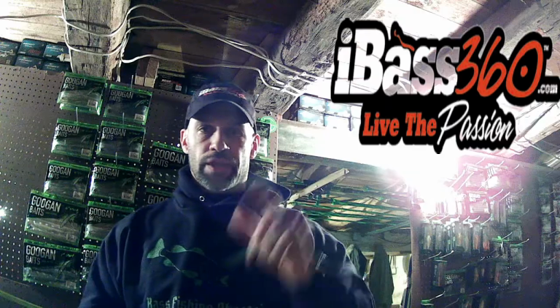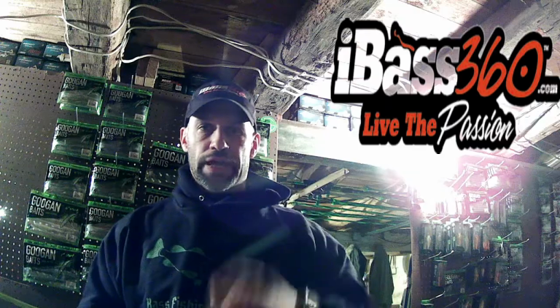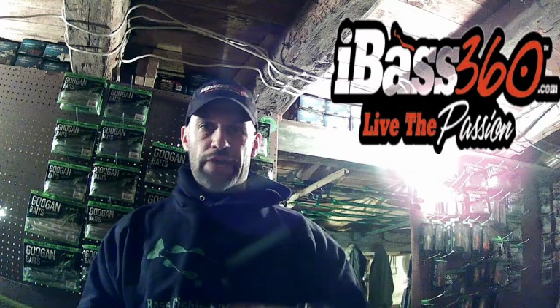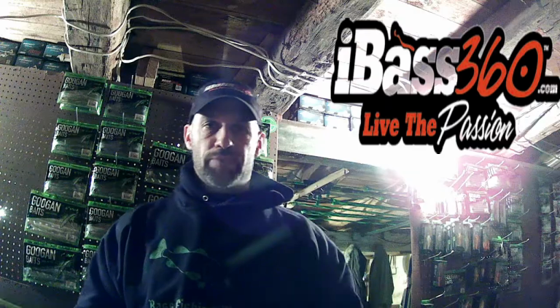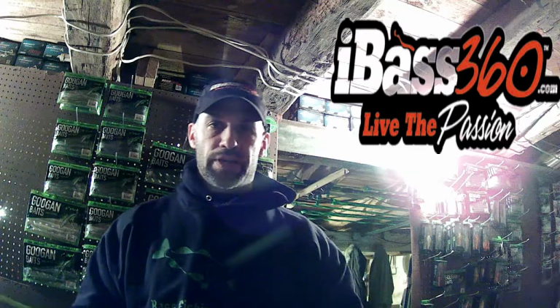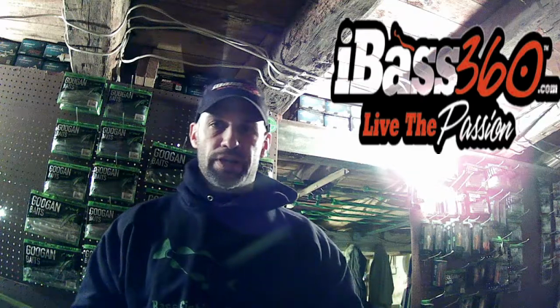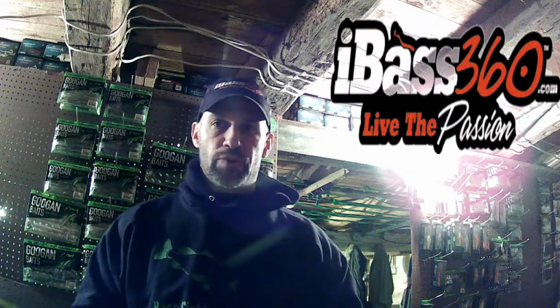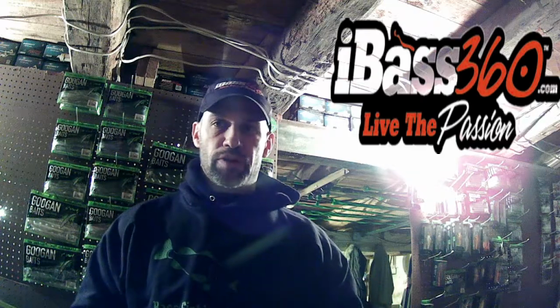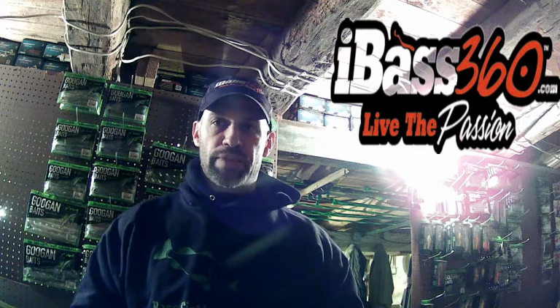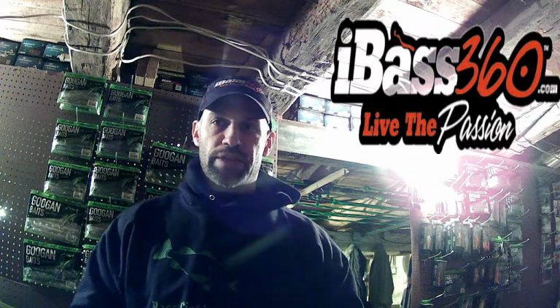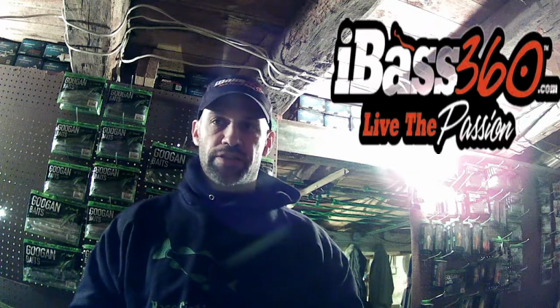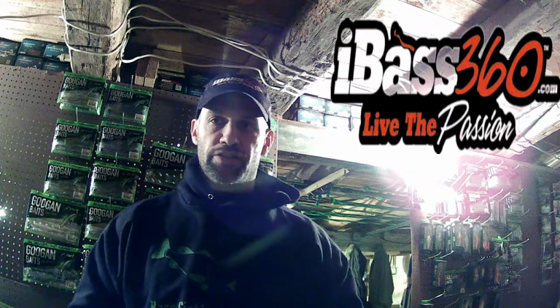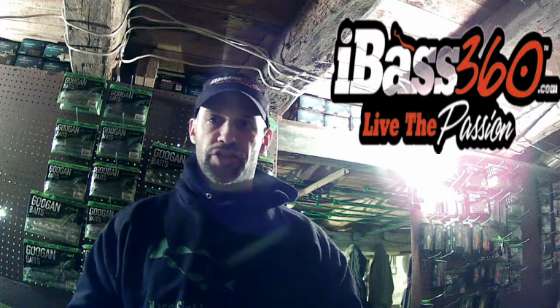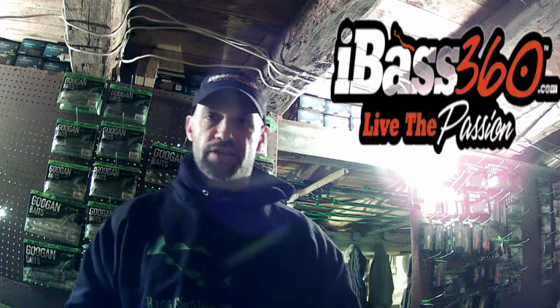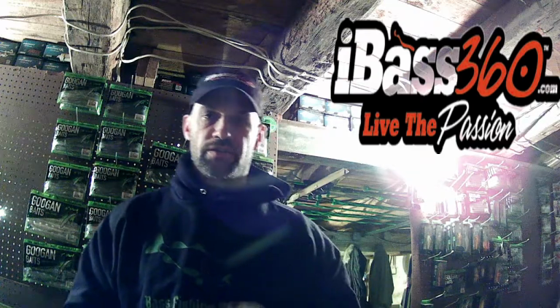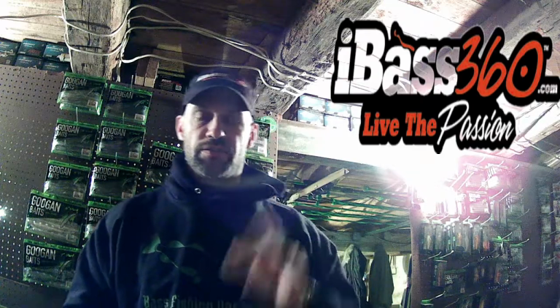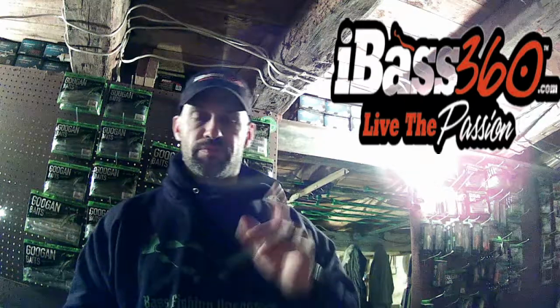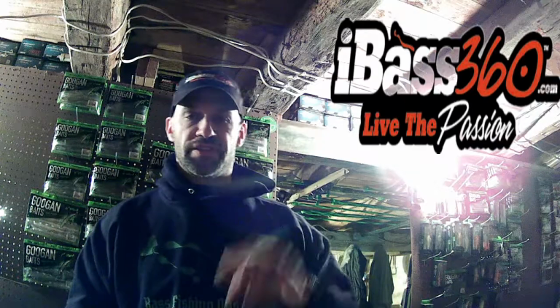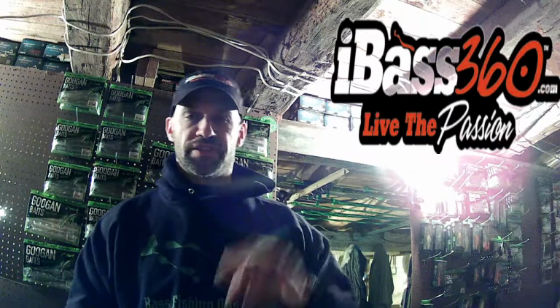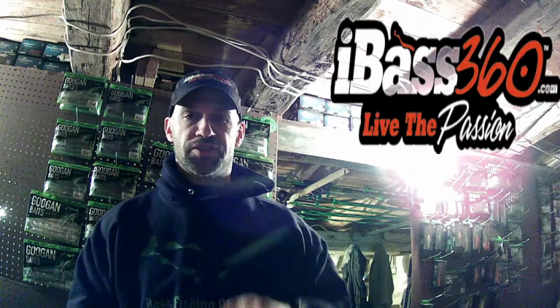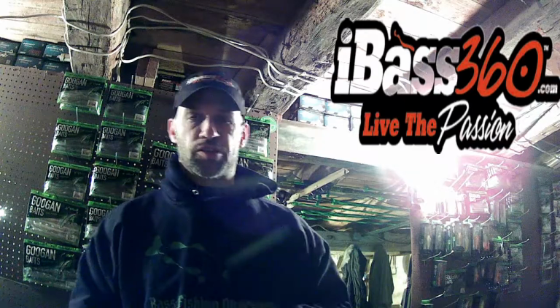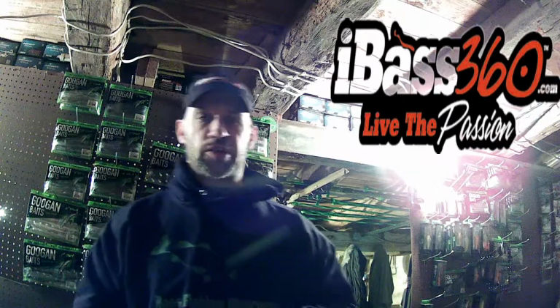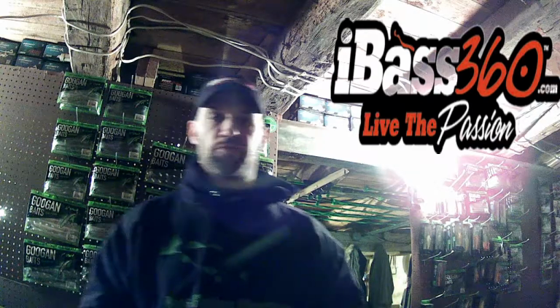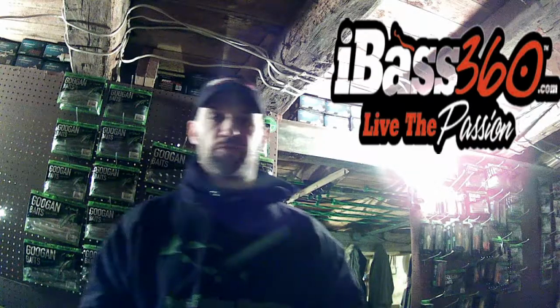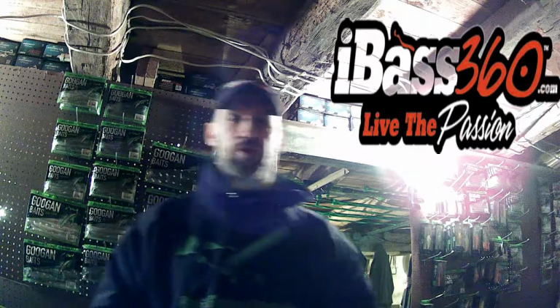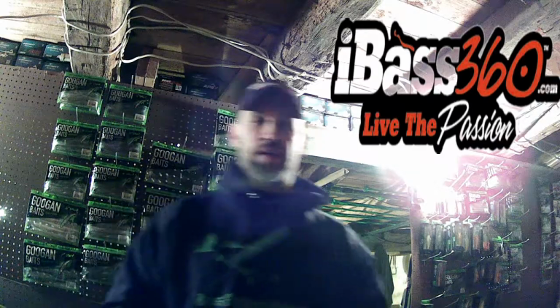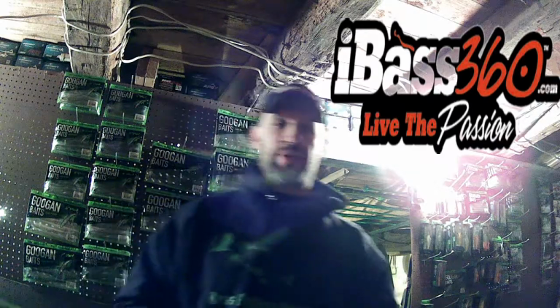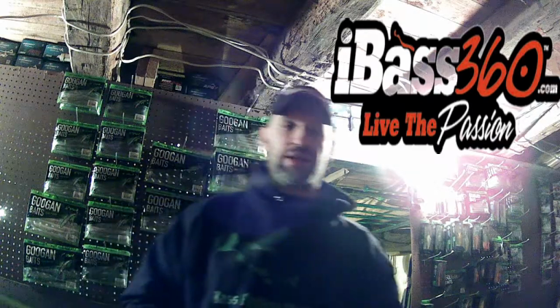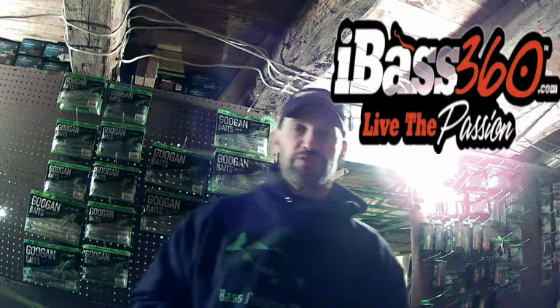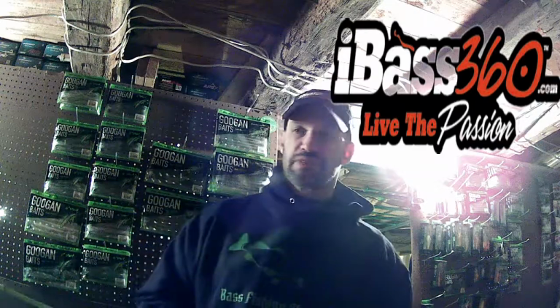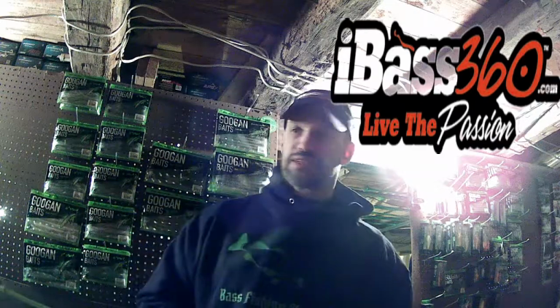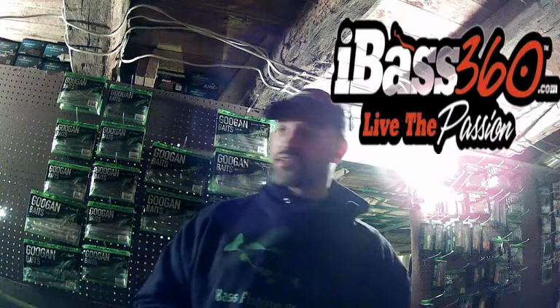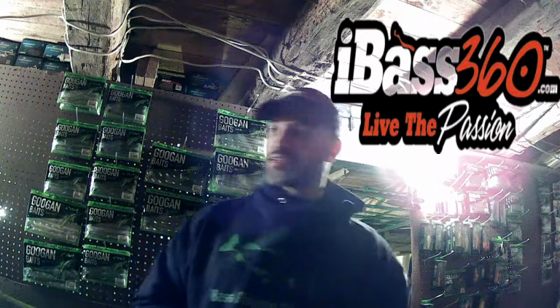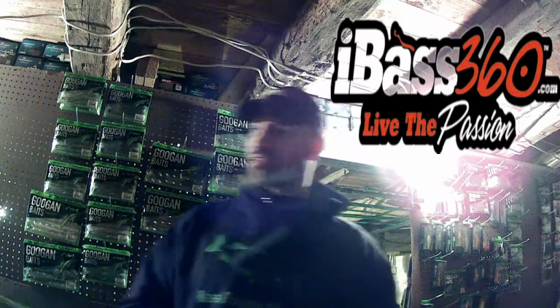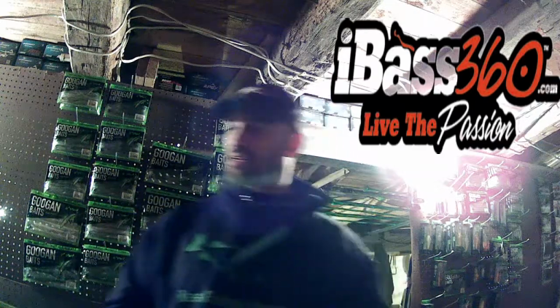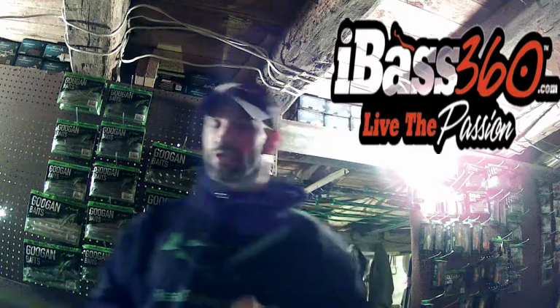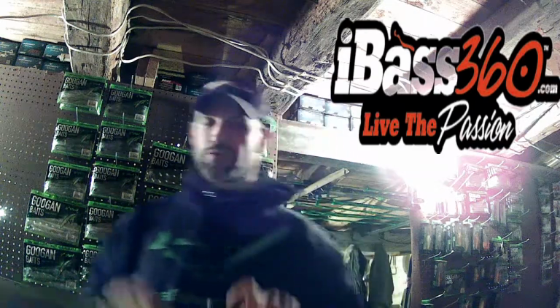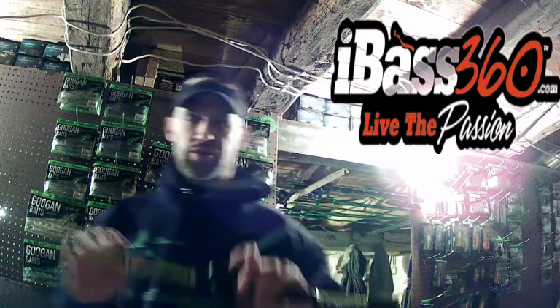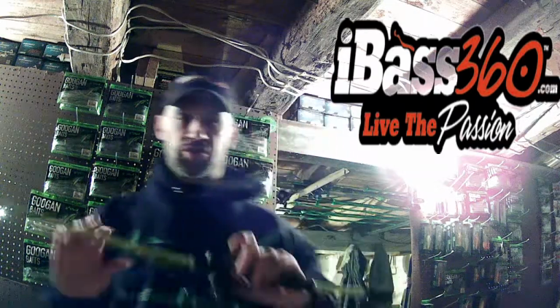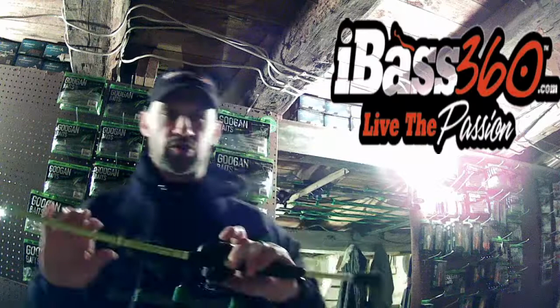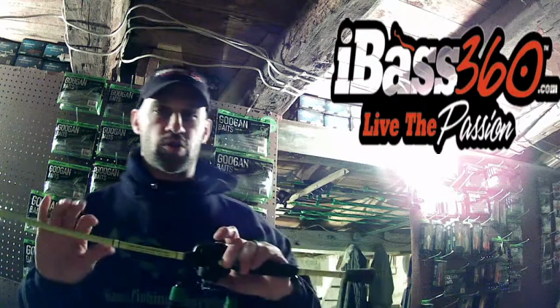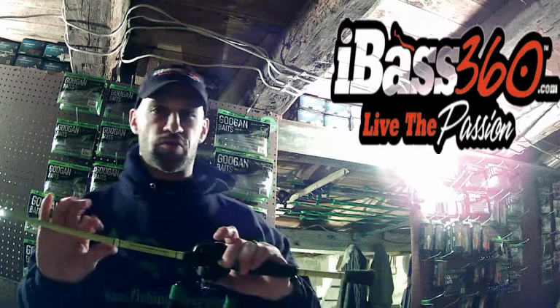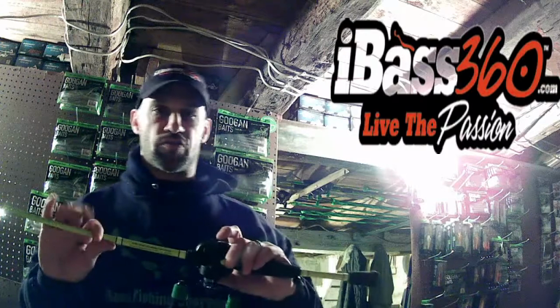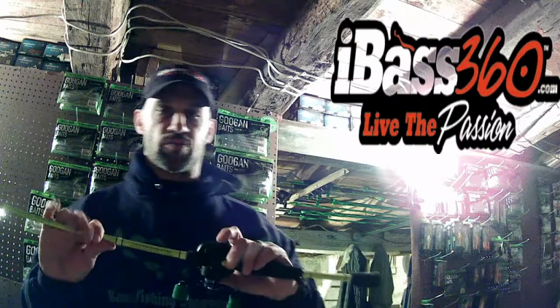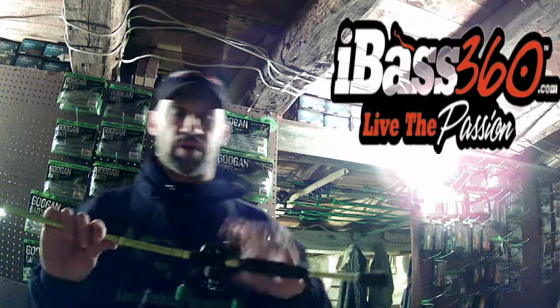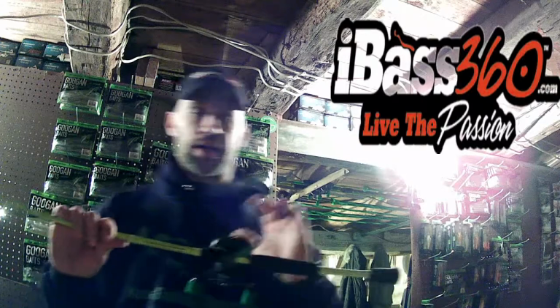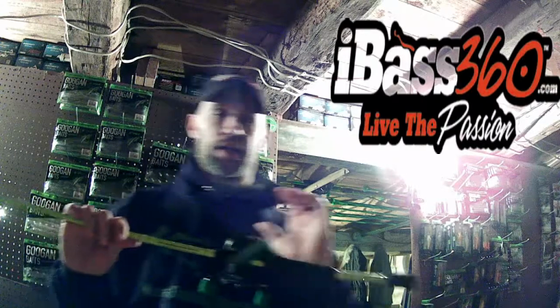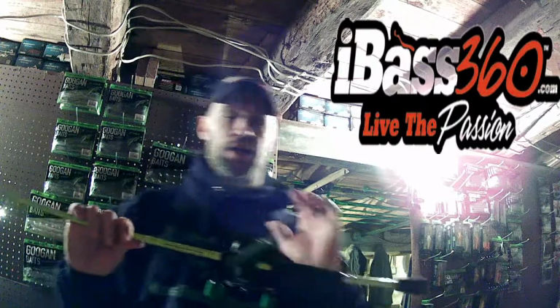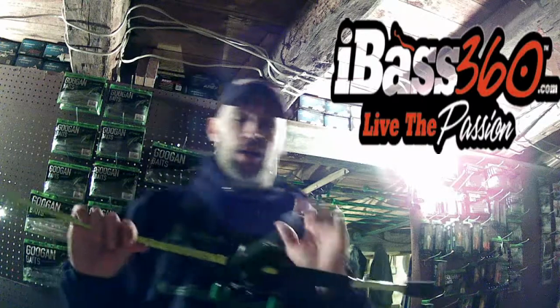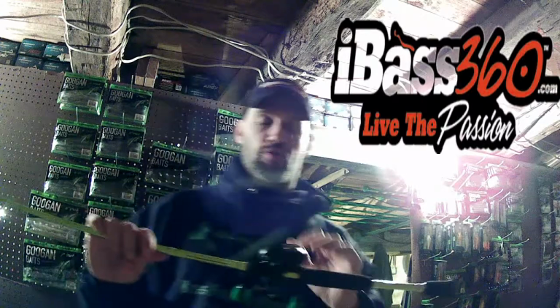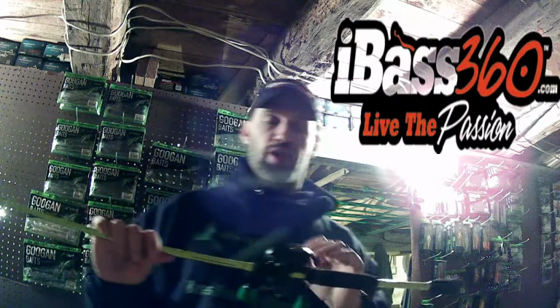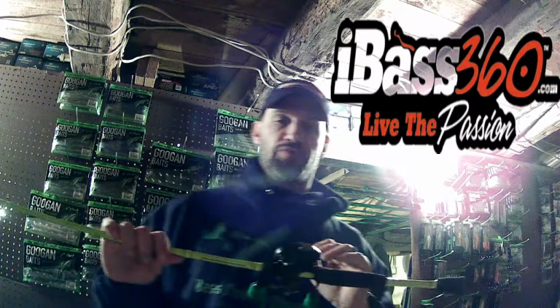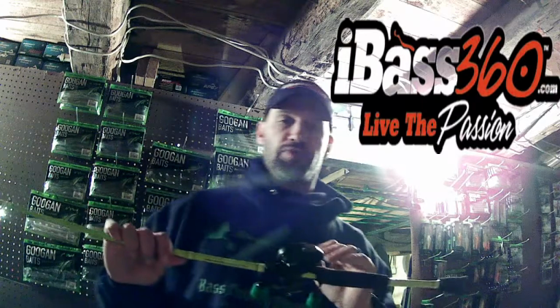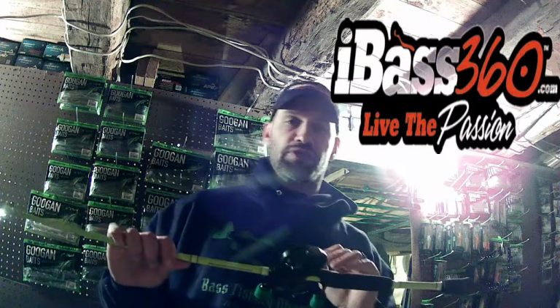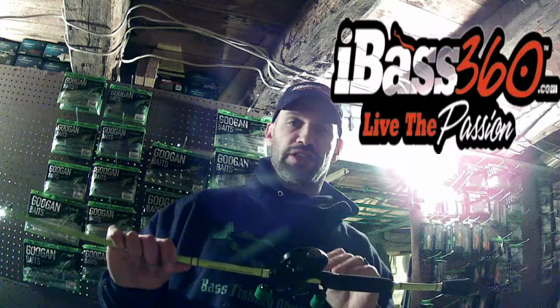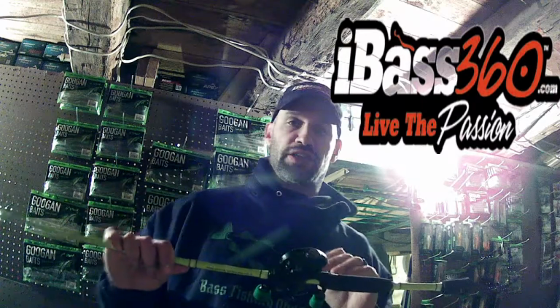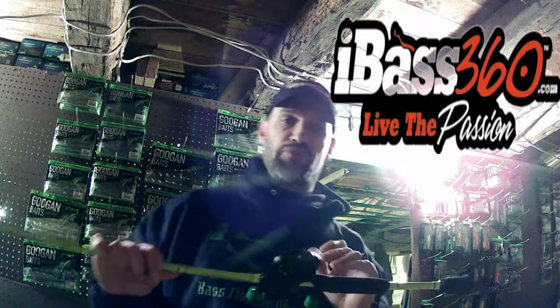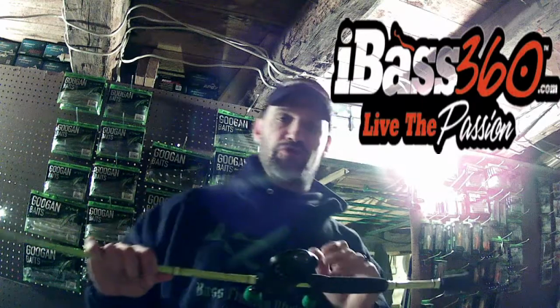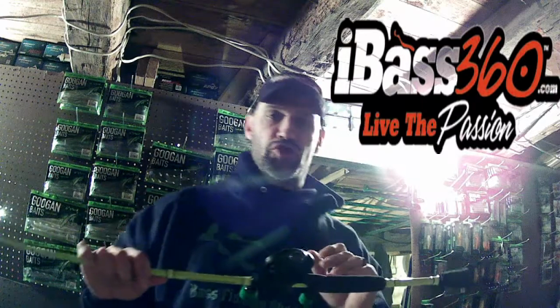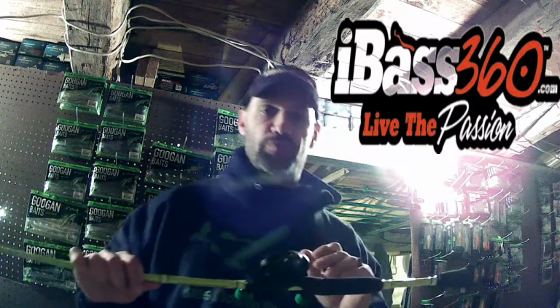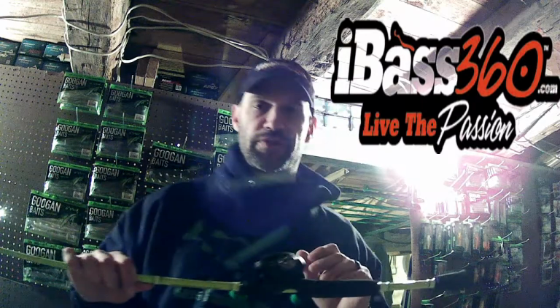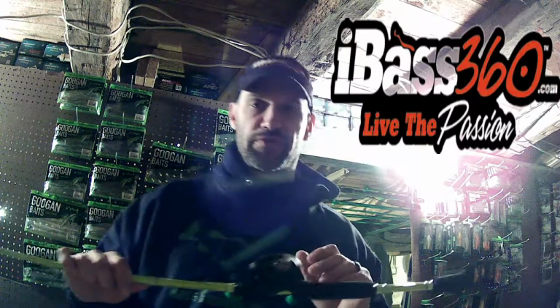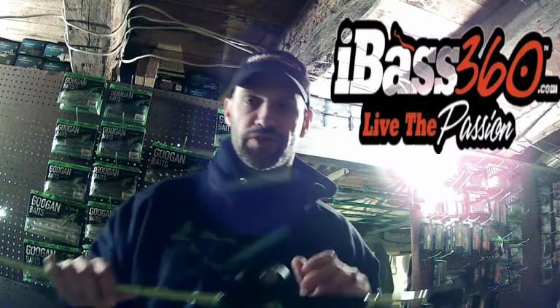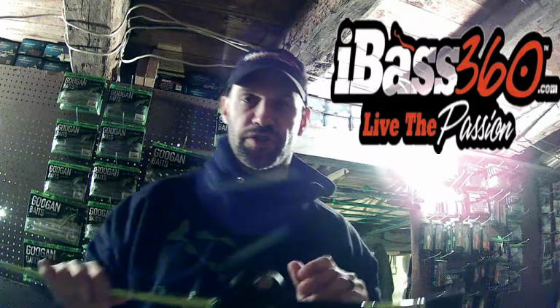Hey everybody, welcome back to the channel. Matt Dissinger here for iBass 360. I want to just go over my rod and reel setup for jerkbait fishing.